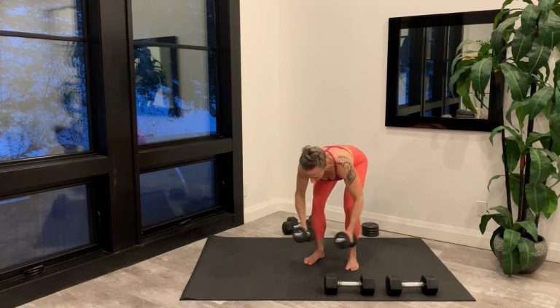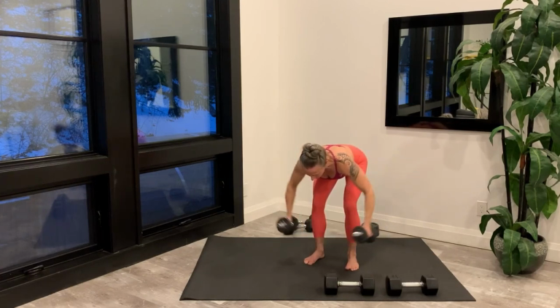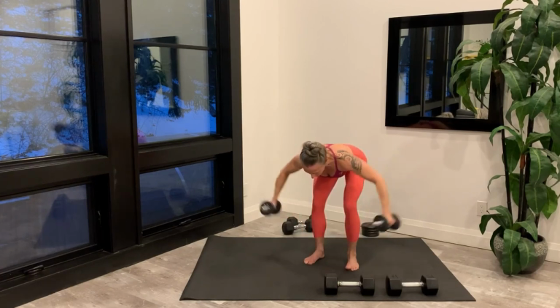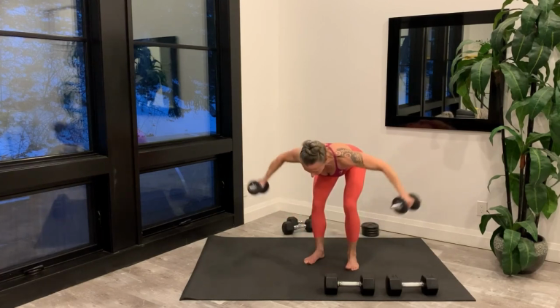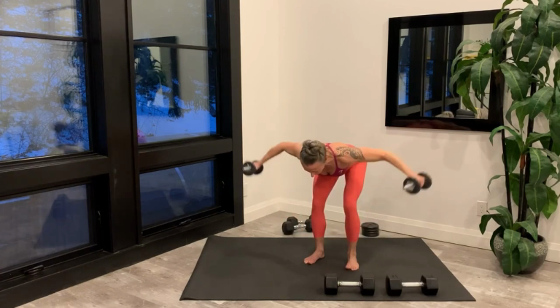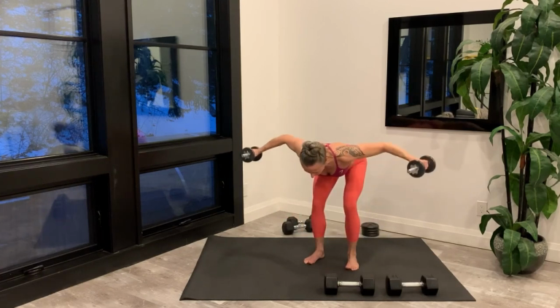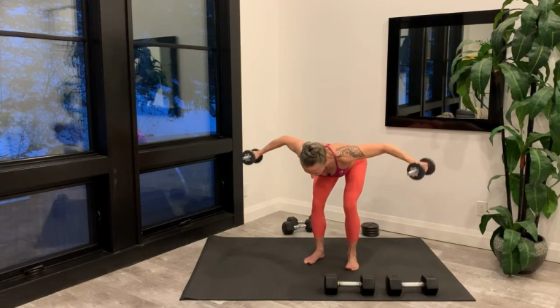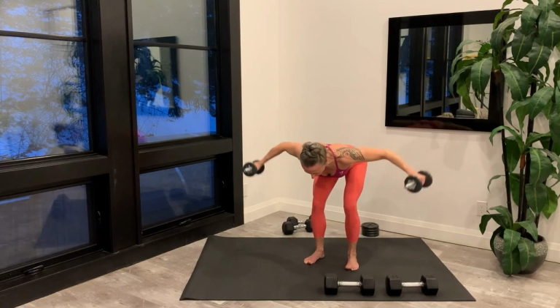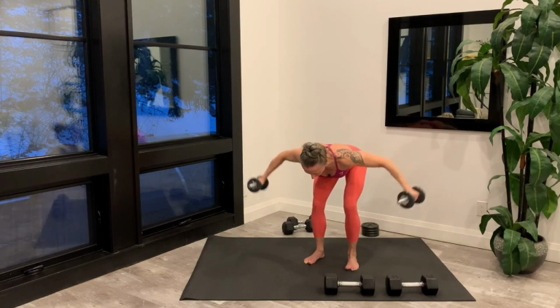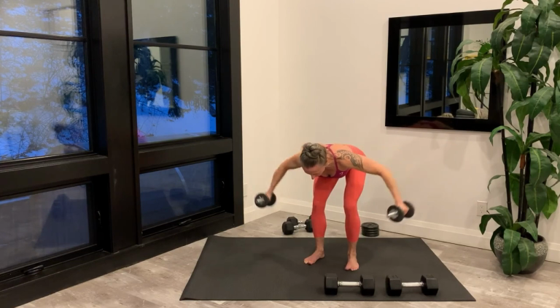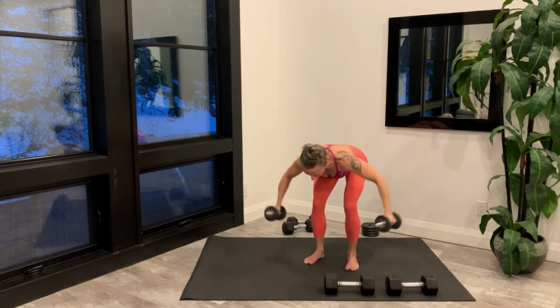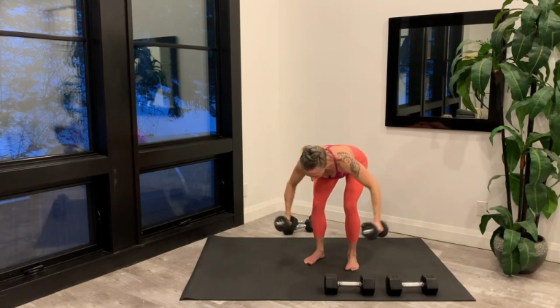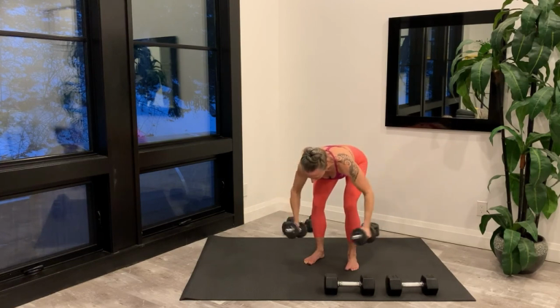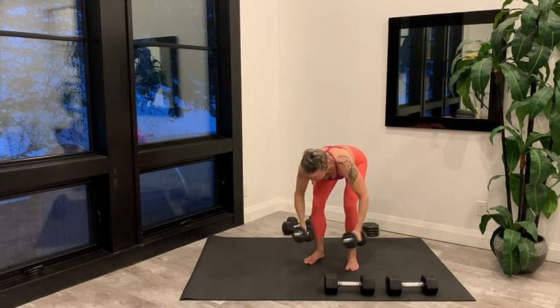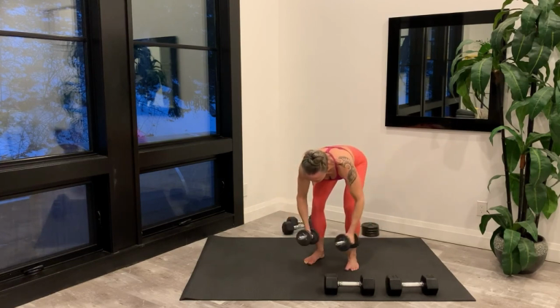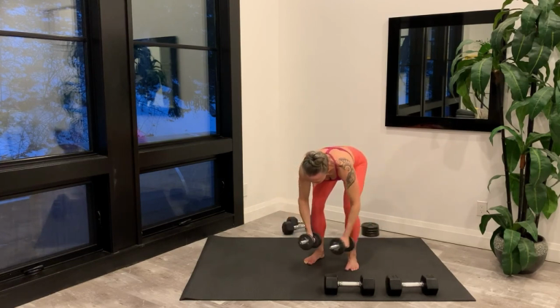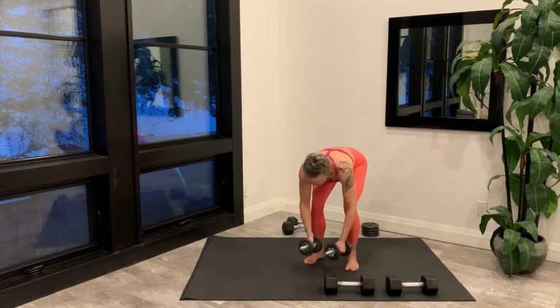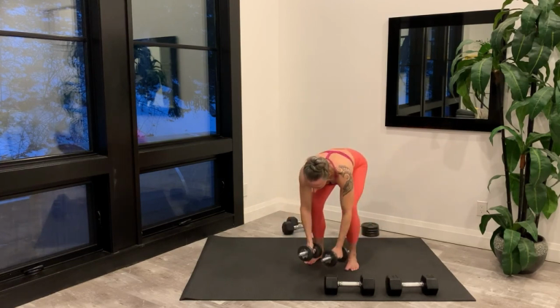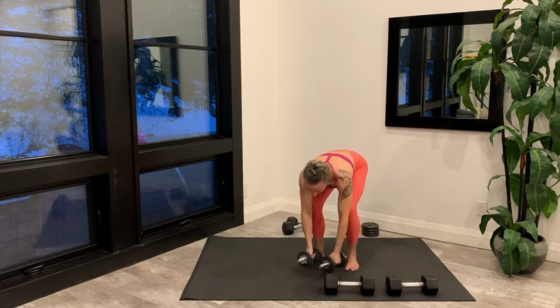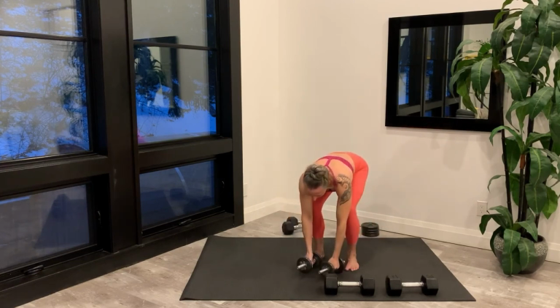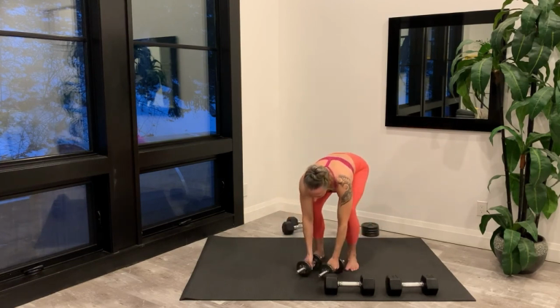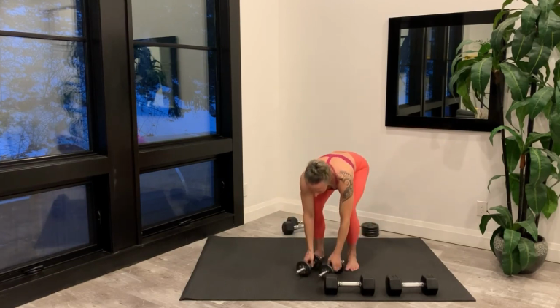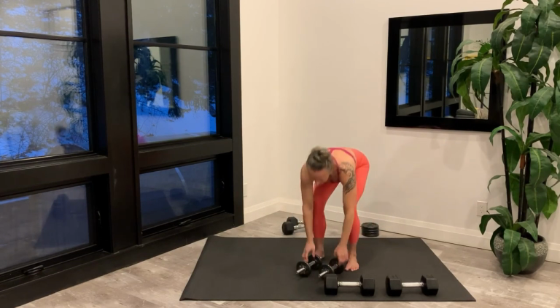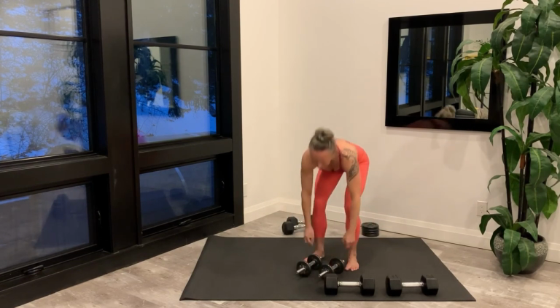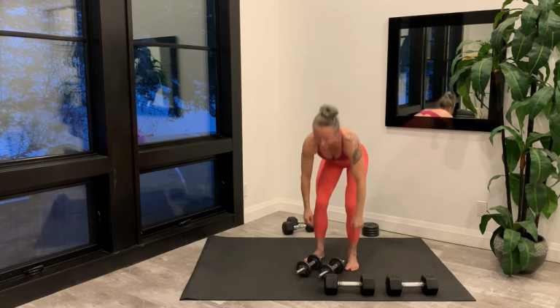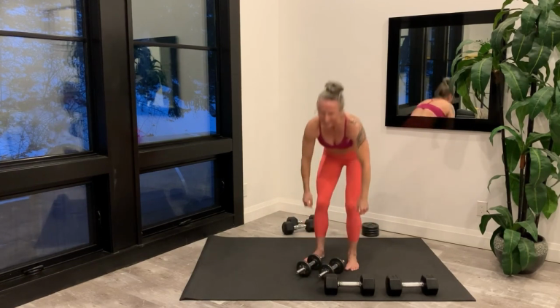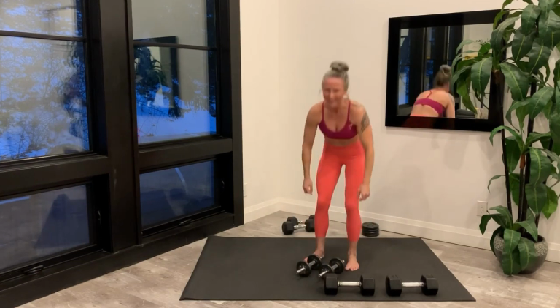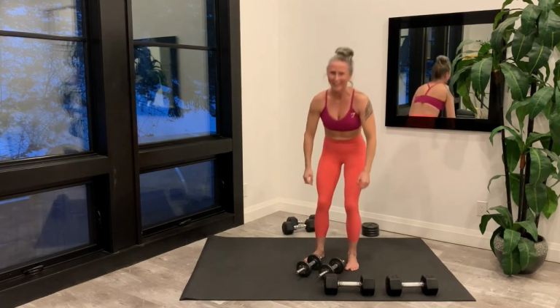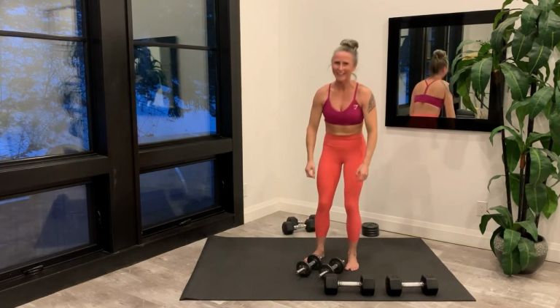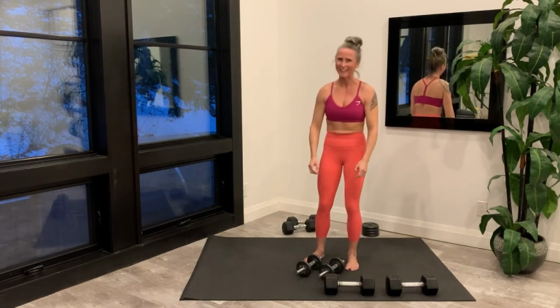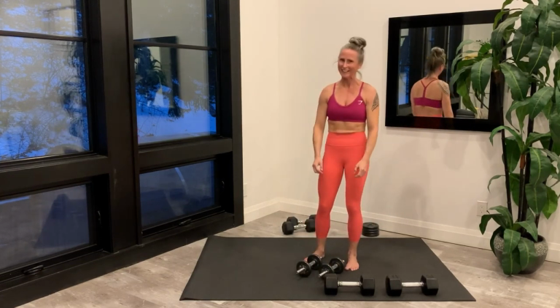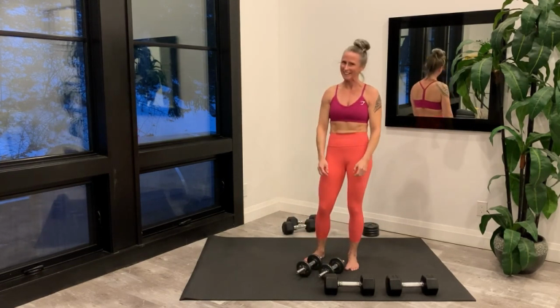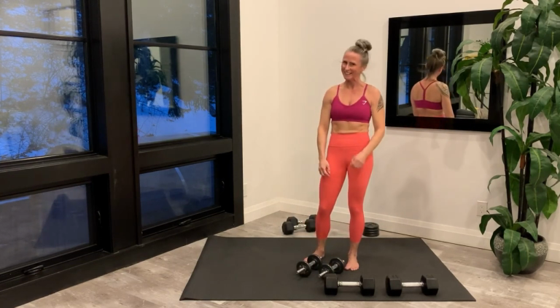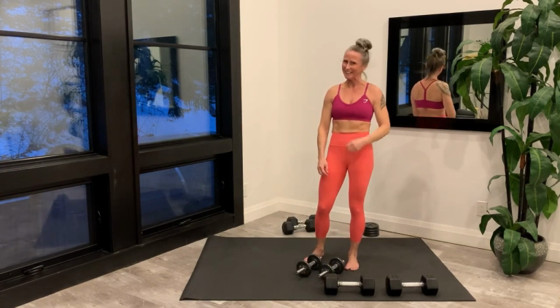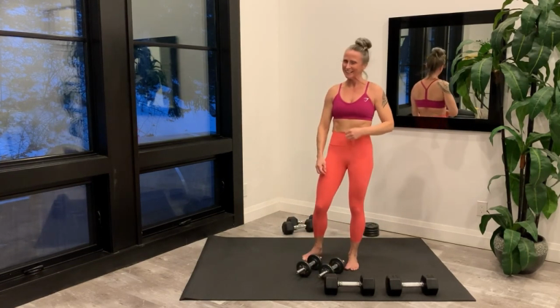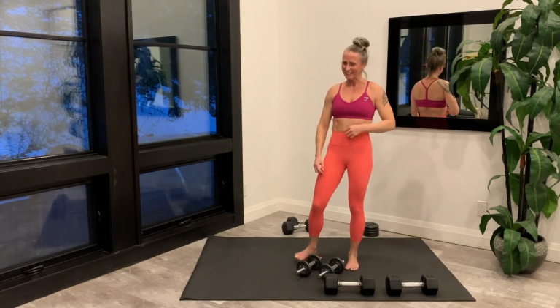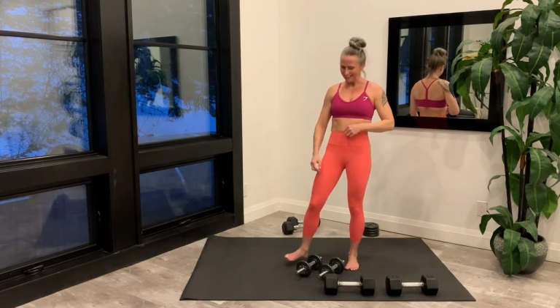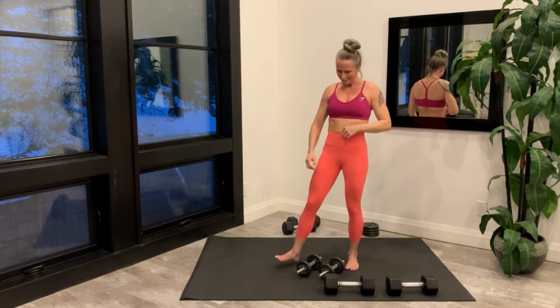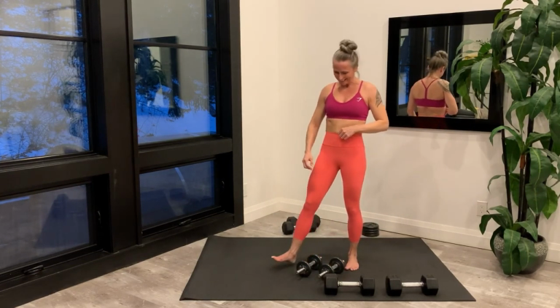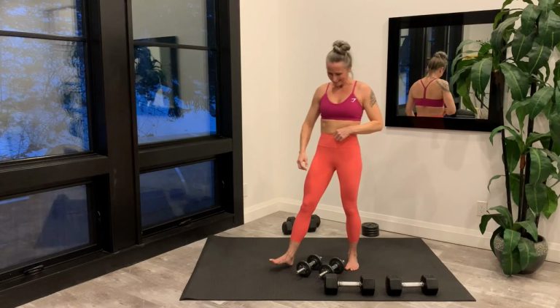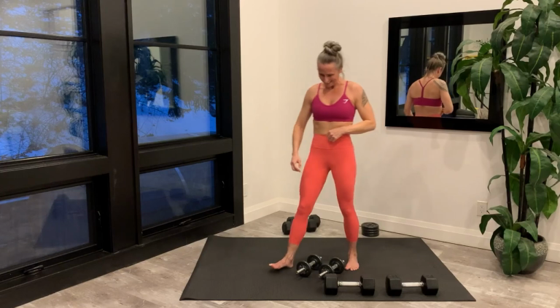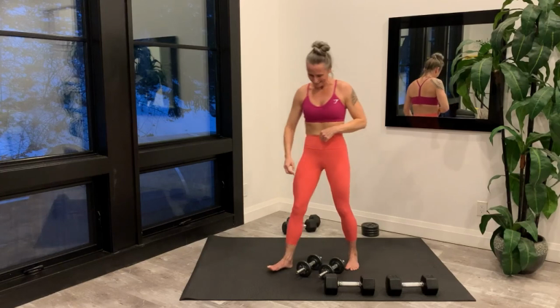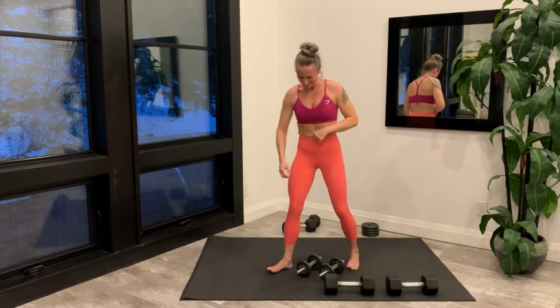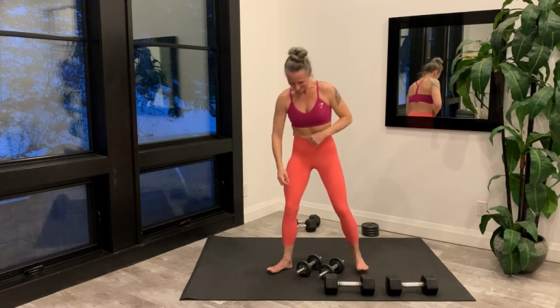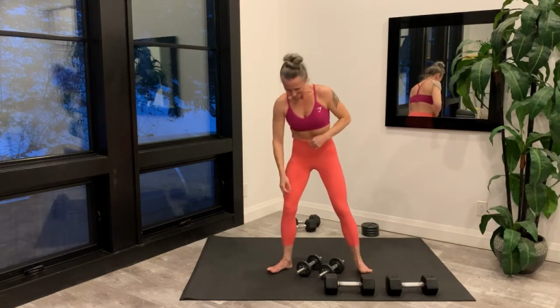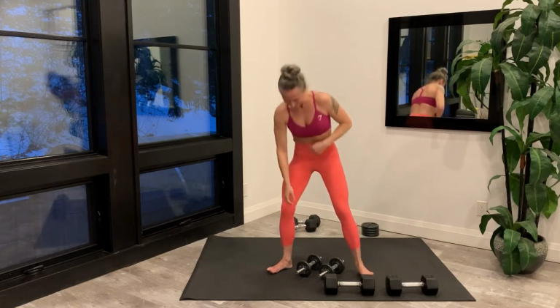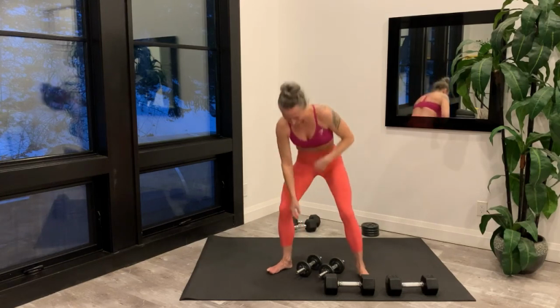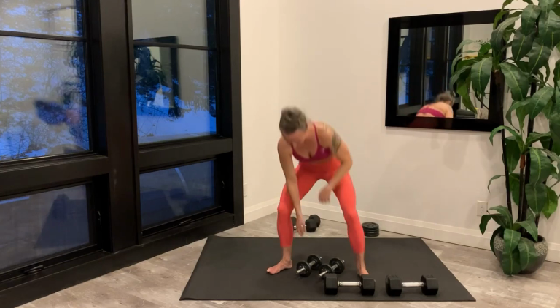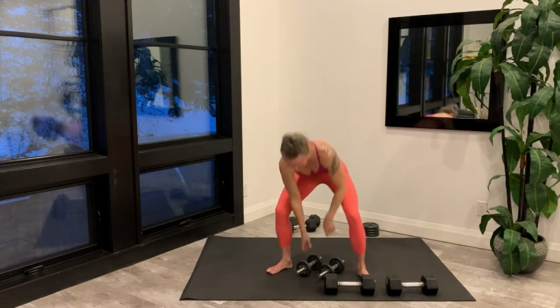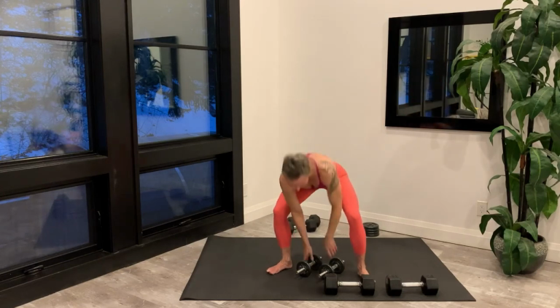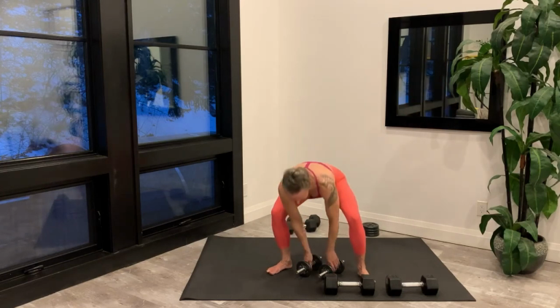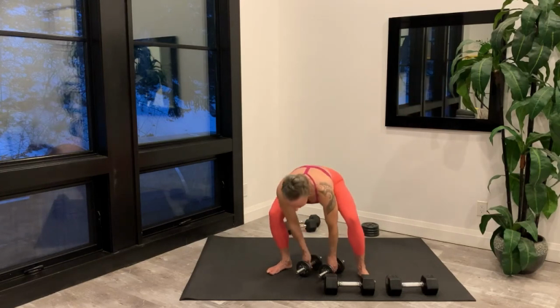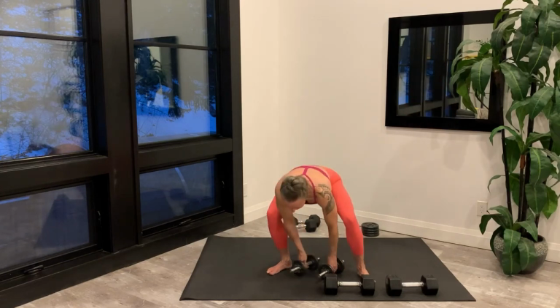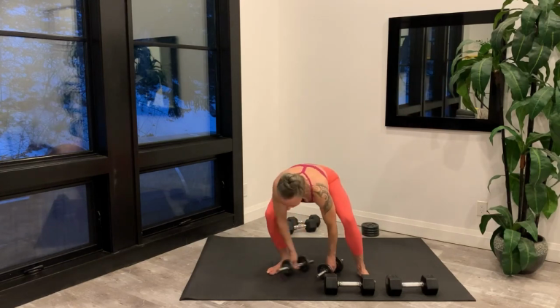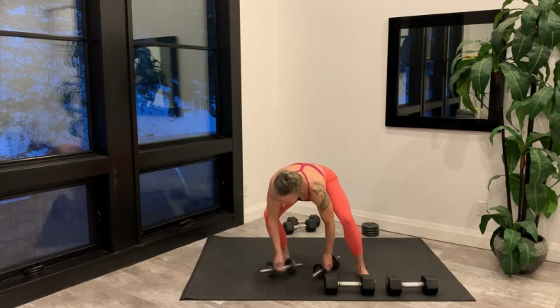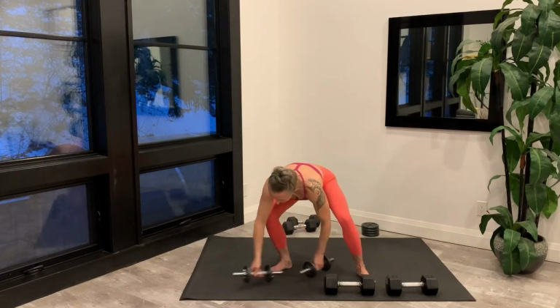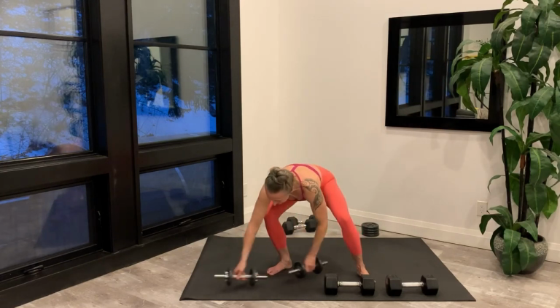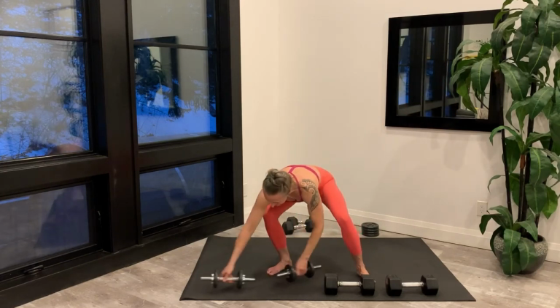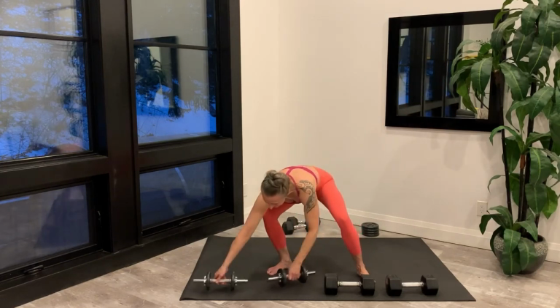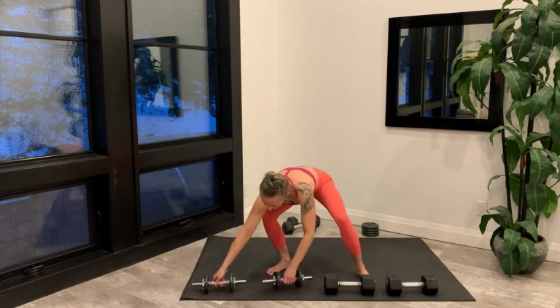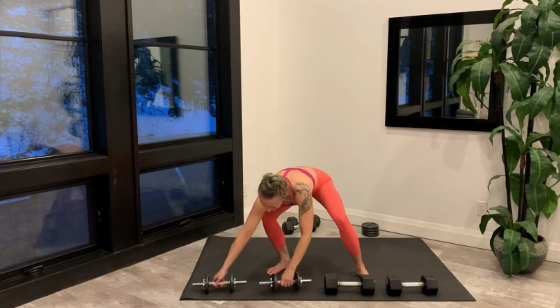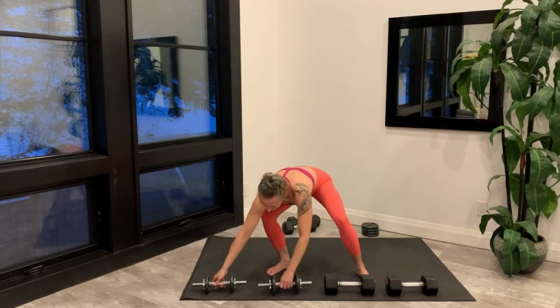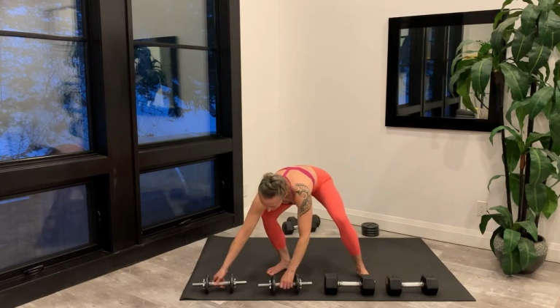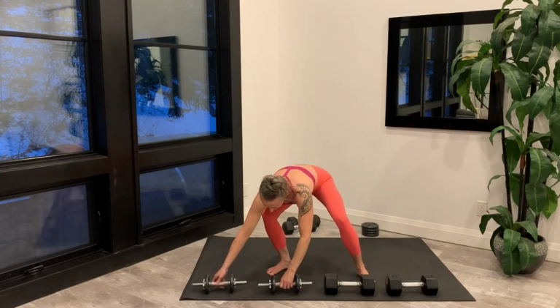Last rep and set your weights down. Take a brief rest before repeating Tri-set 1.